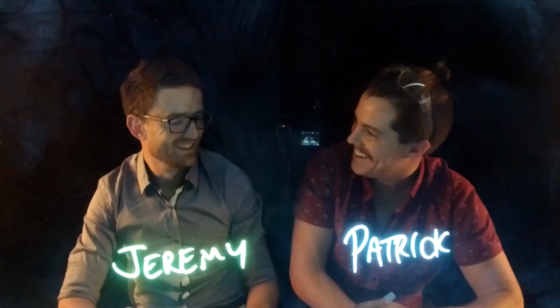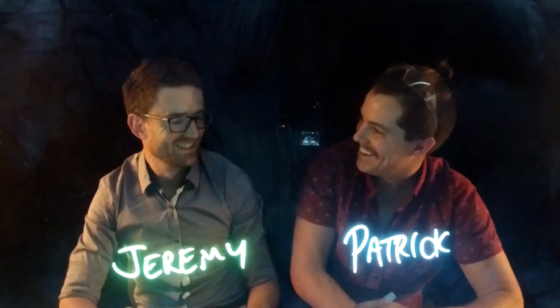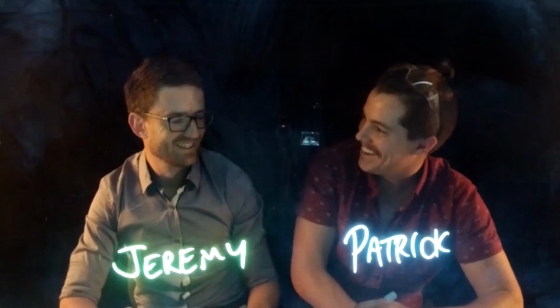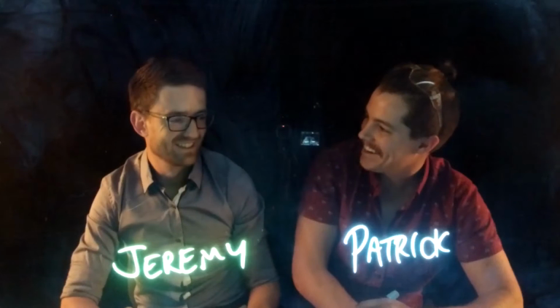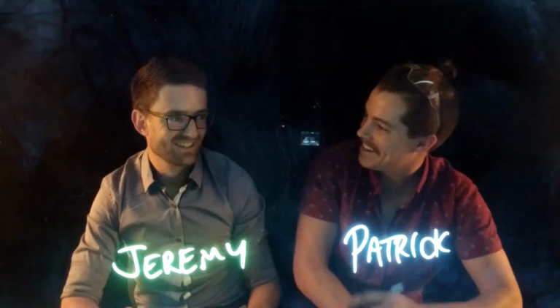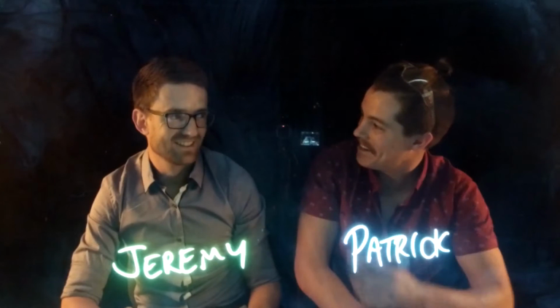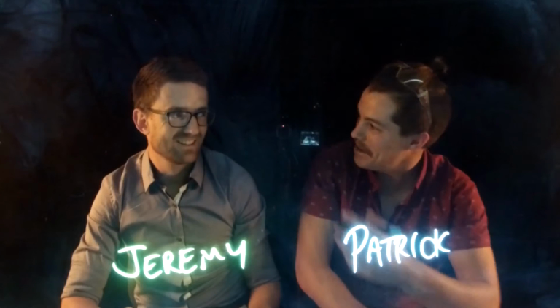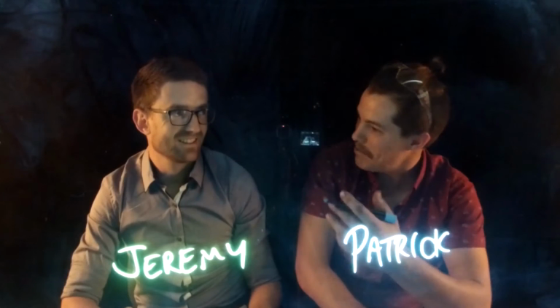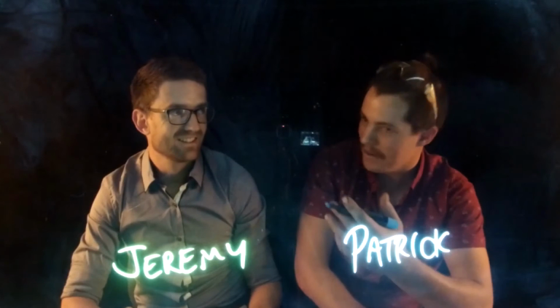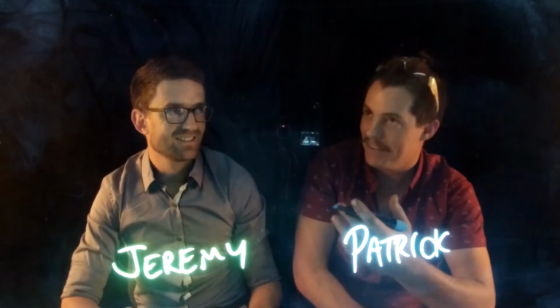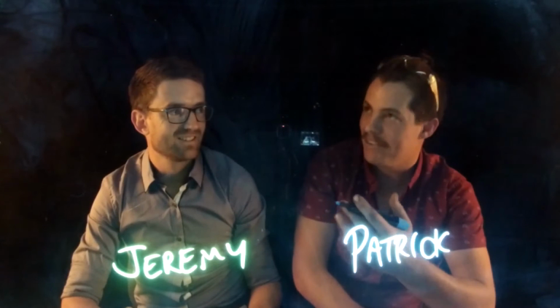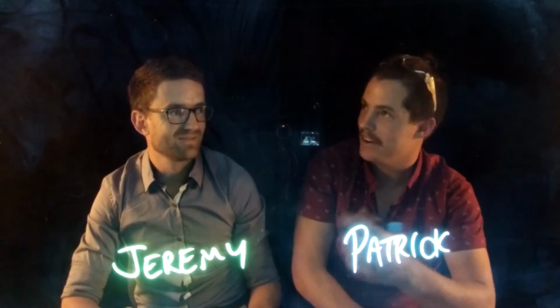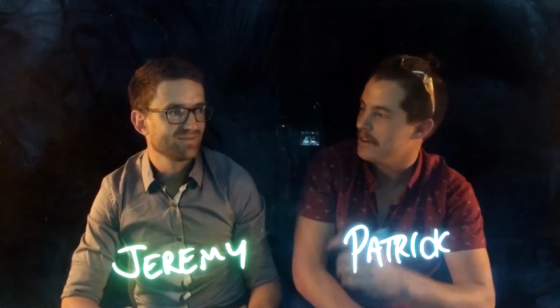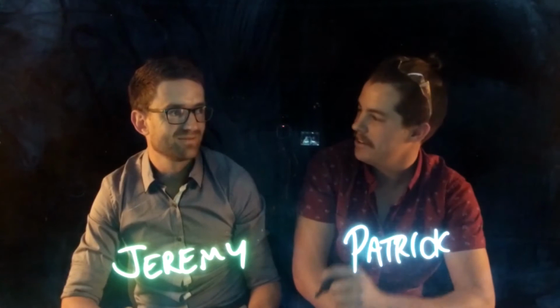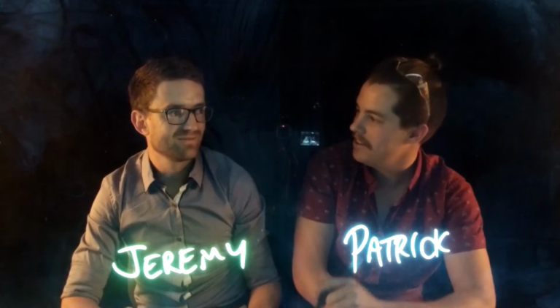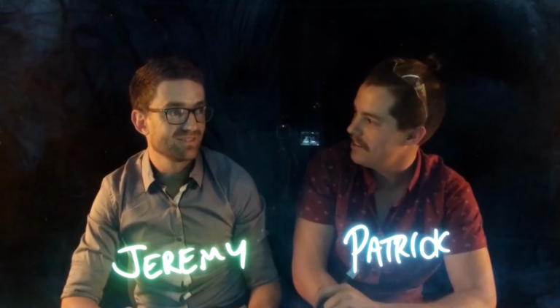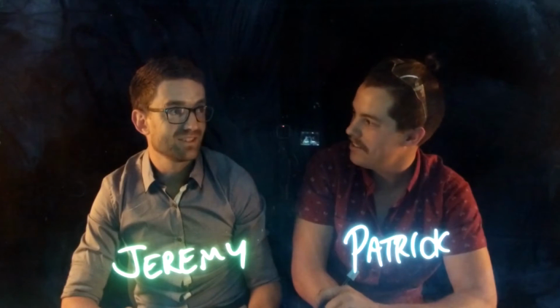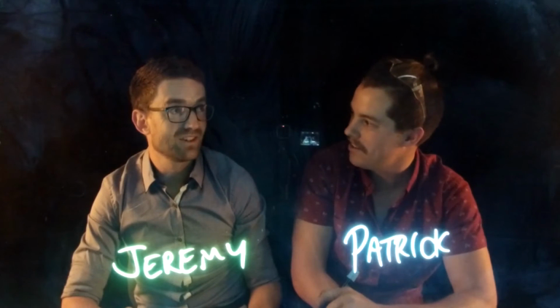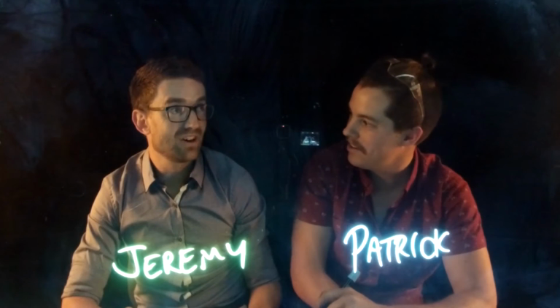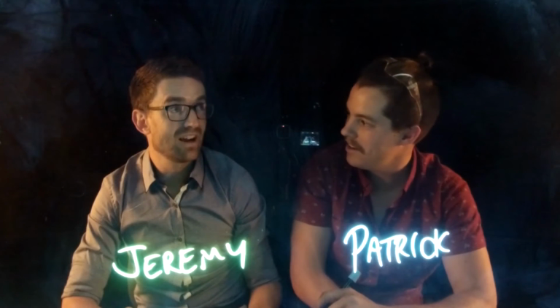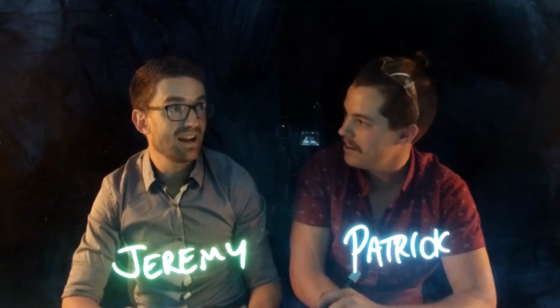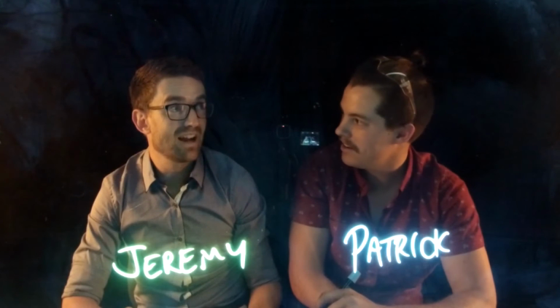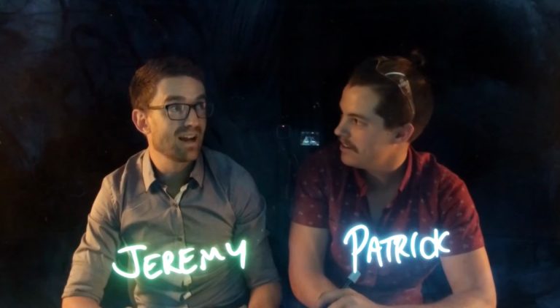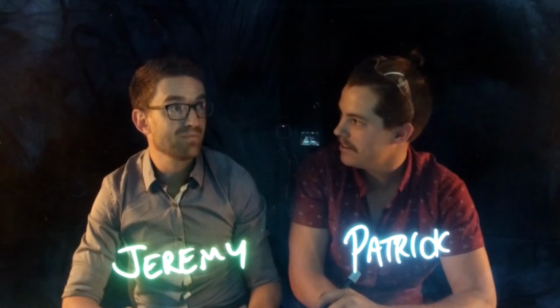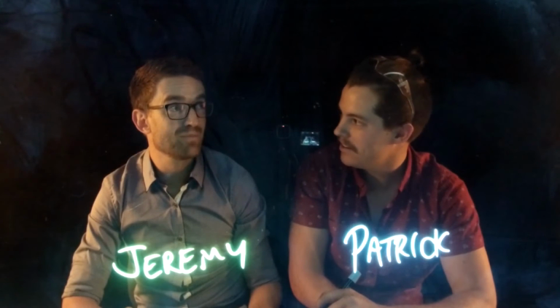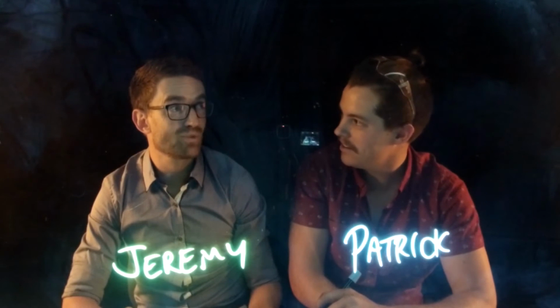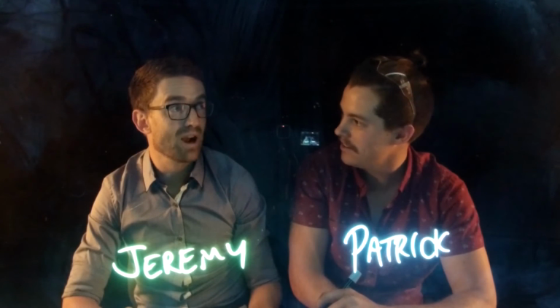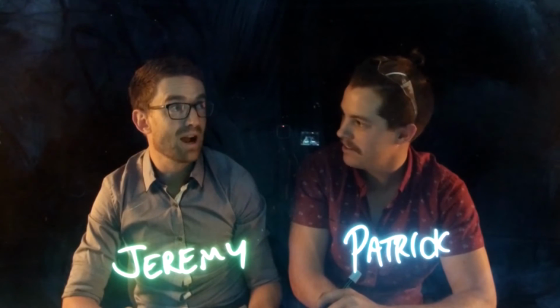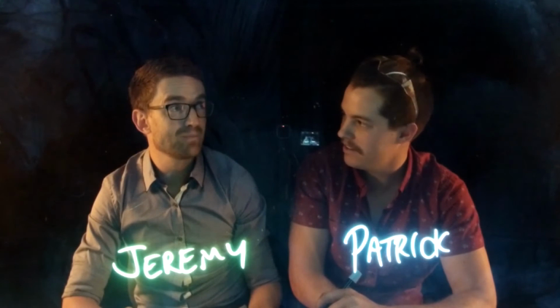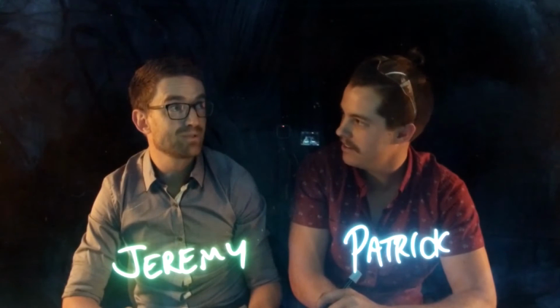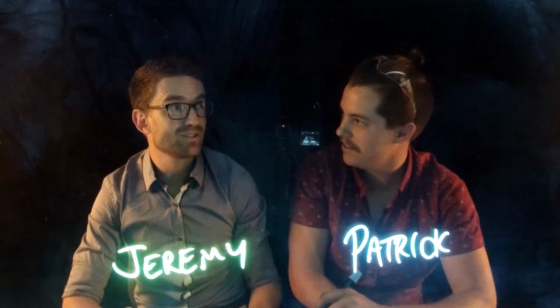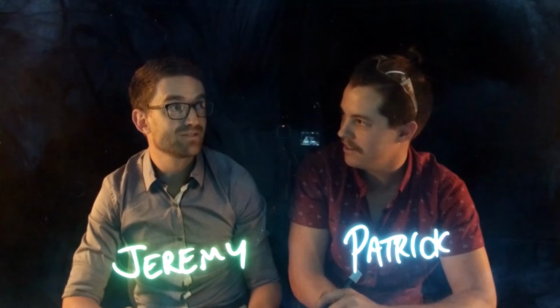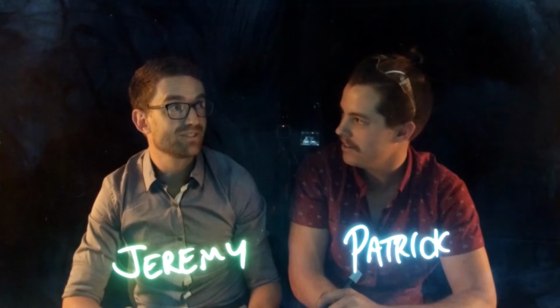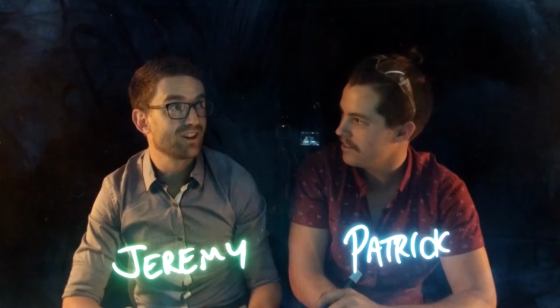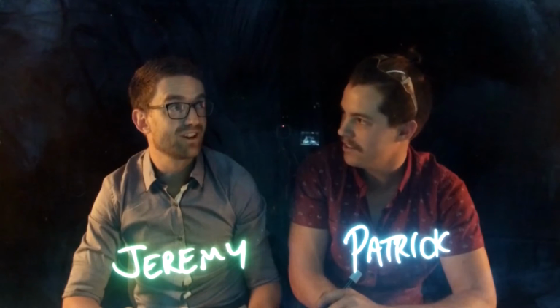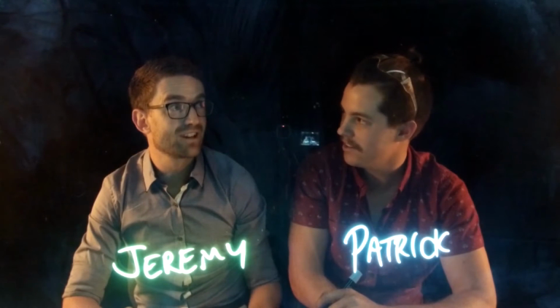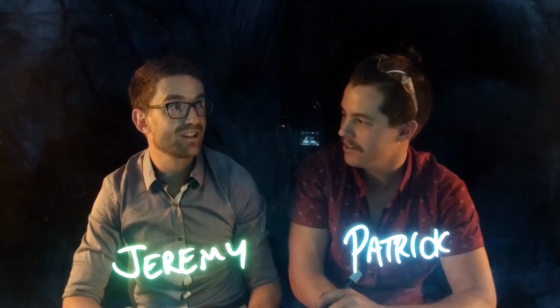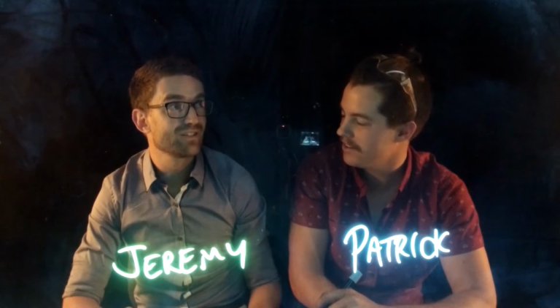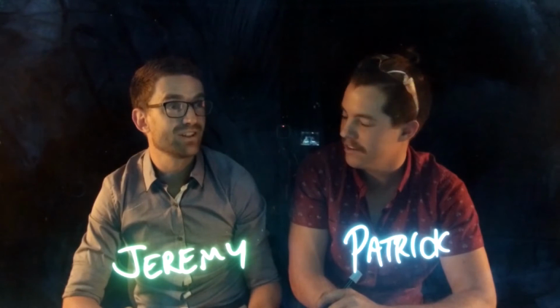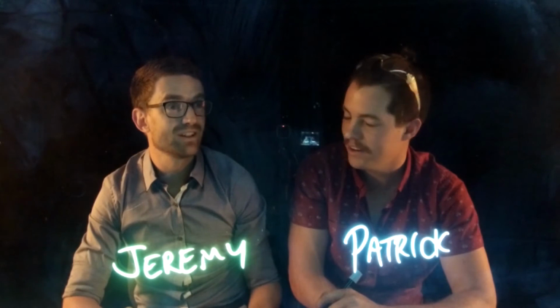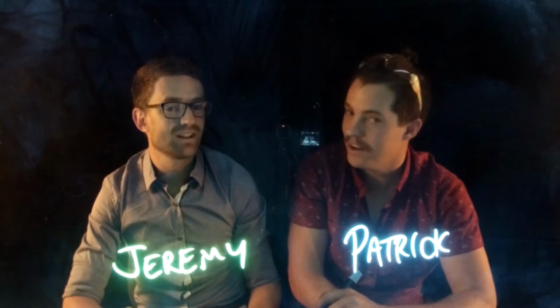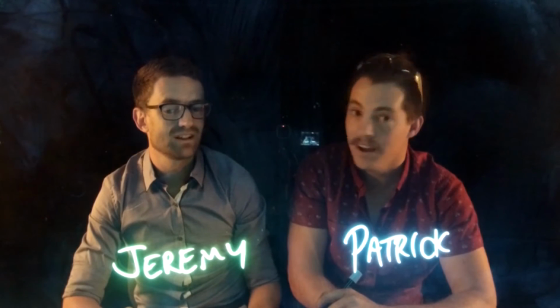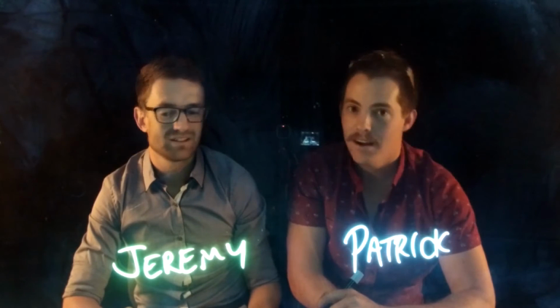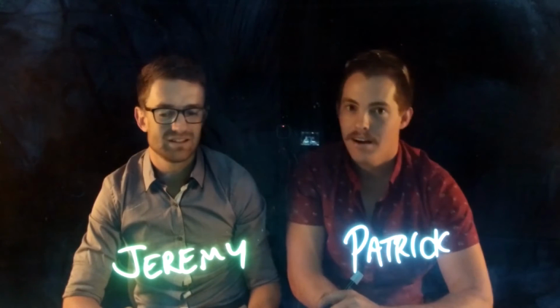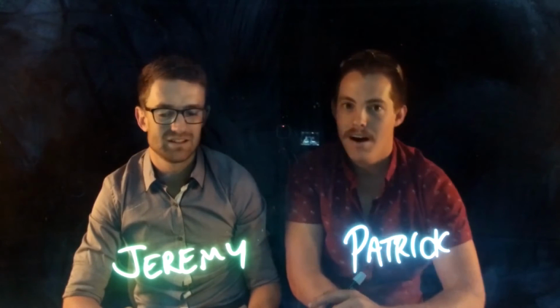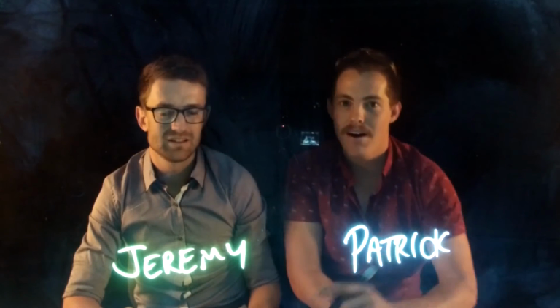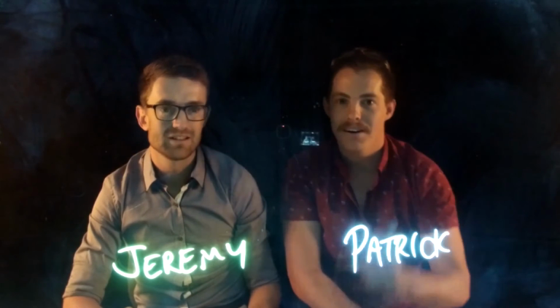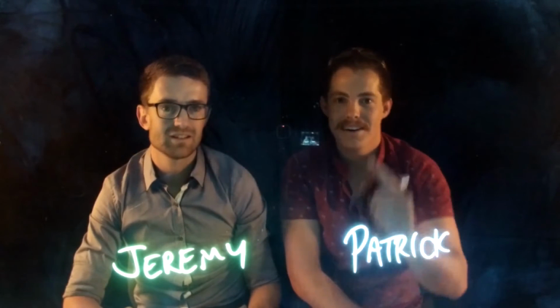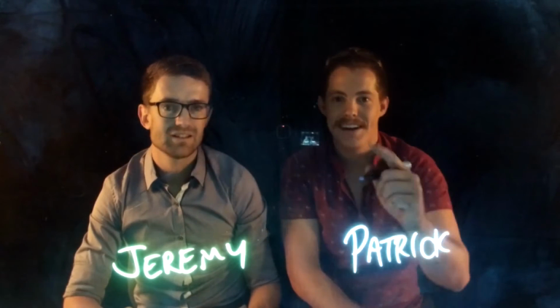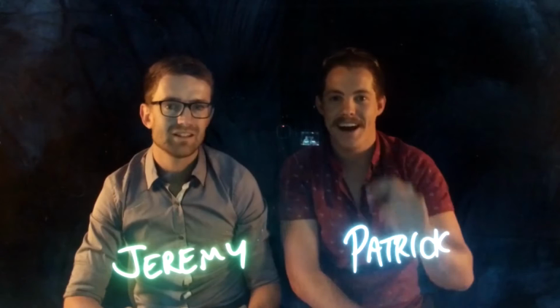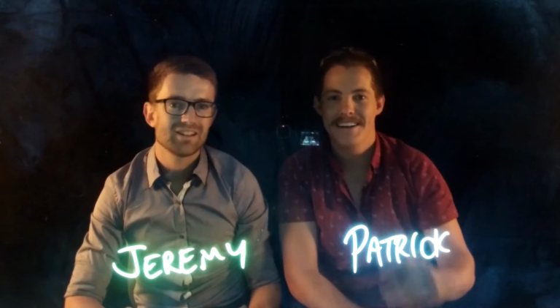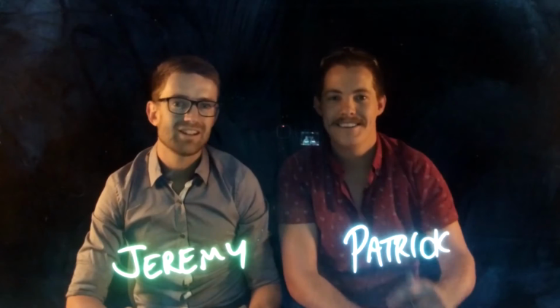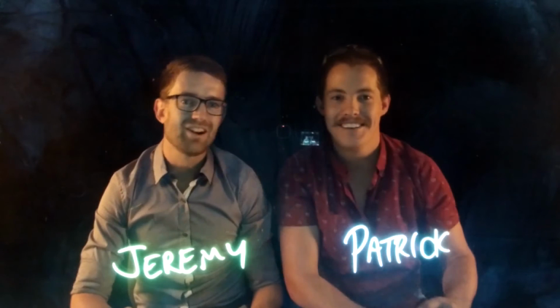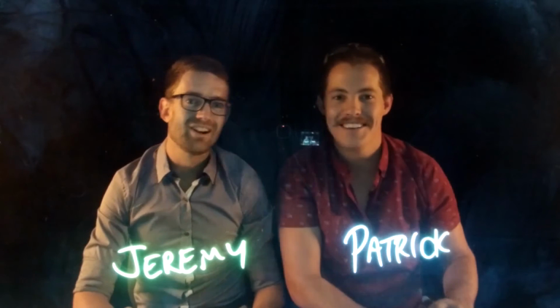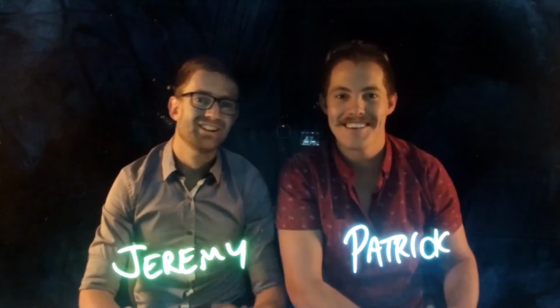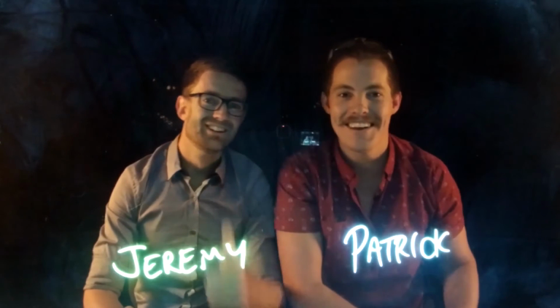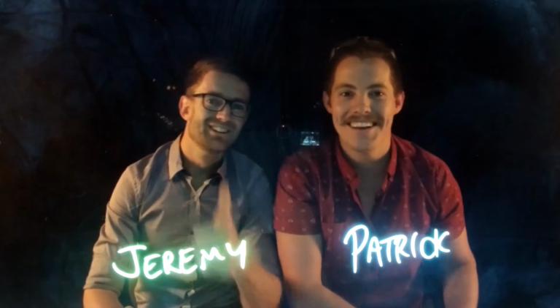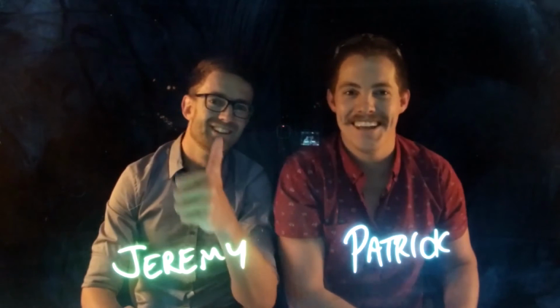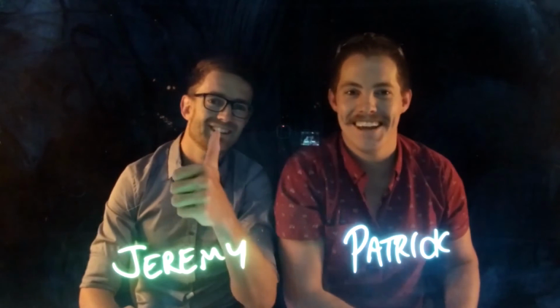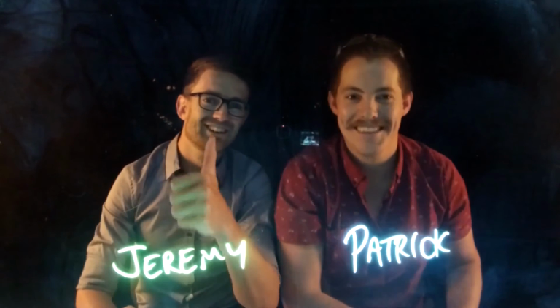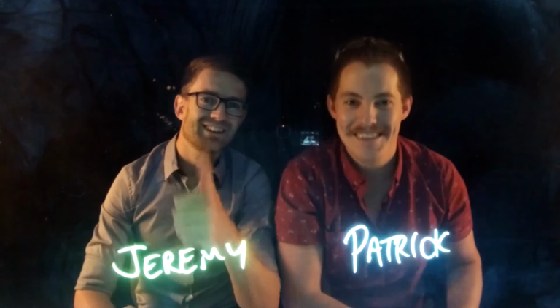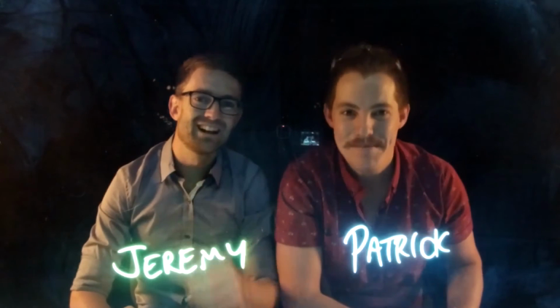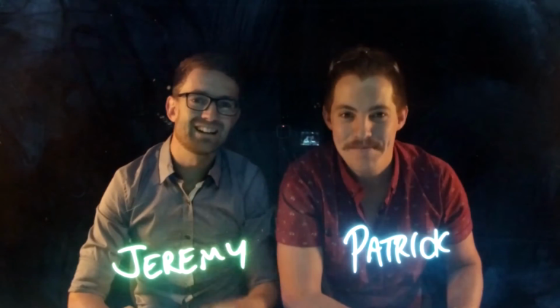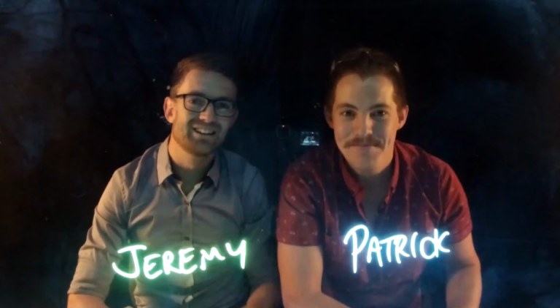Can you believe how good this is turning? I am wrapped. I reckon it's fantastic. G'day, didn't see you there. Howdy.